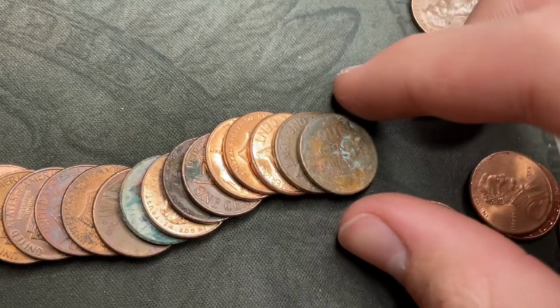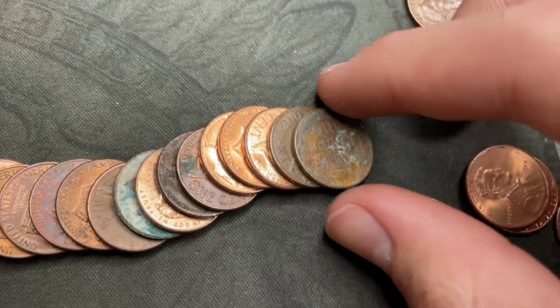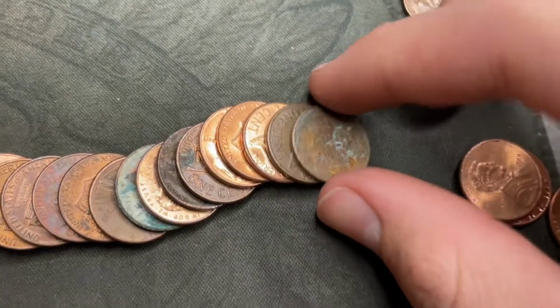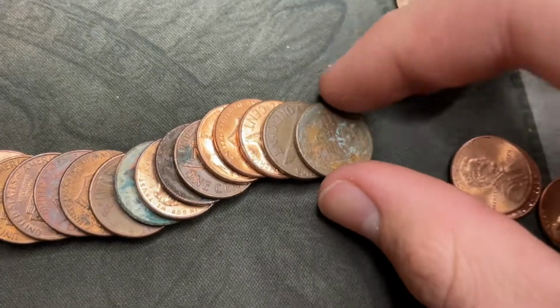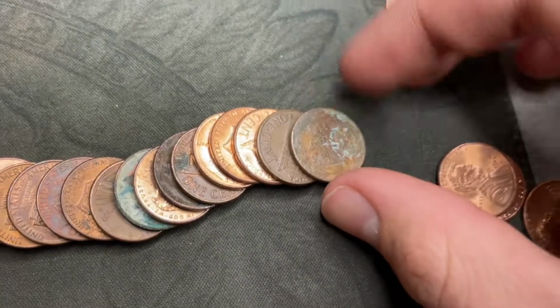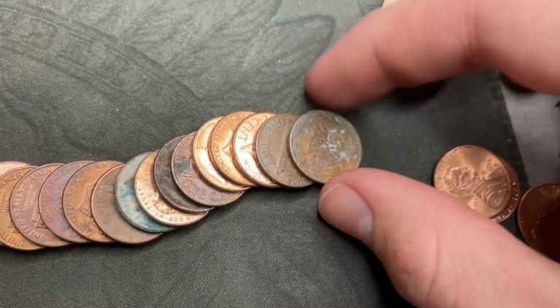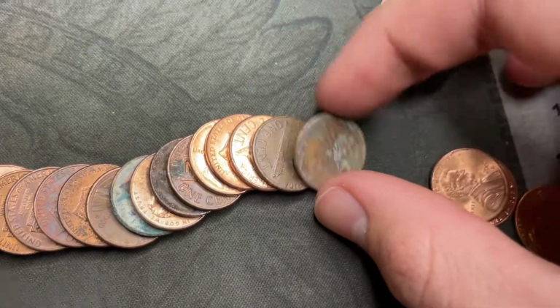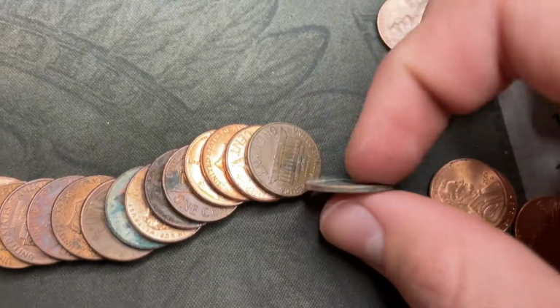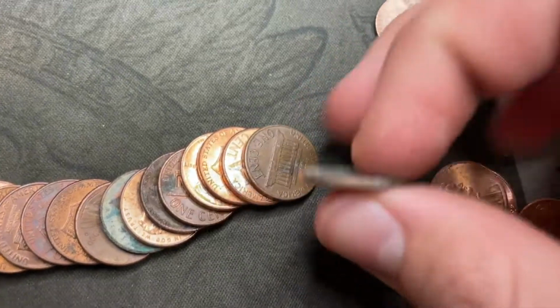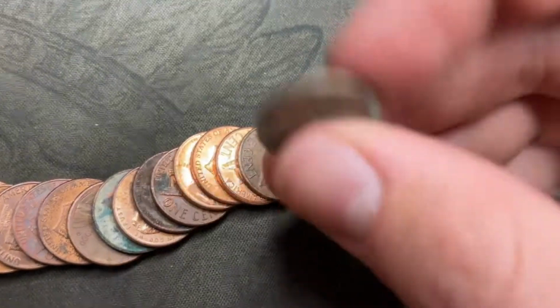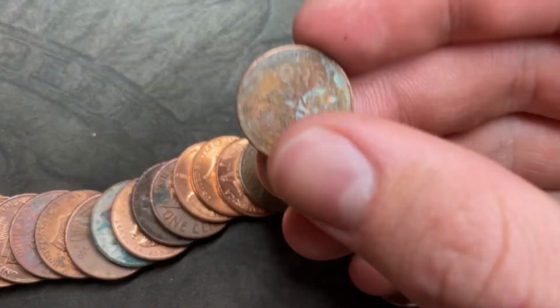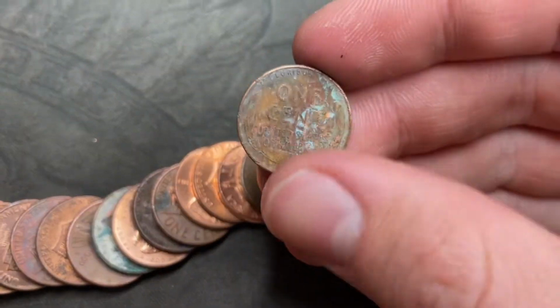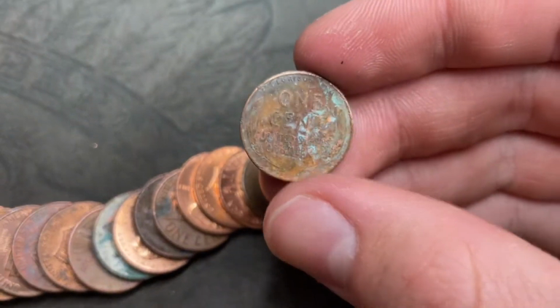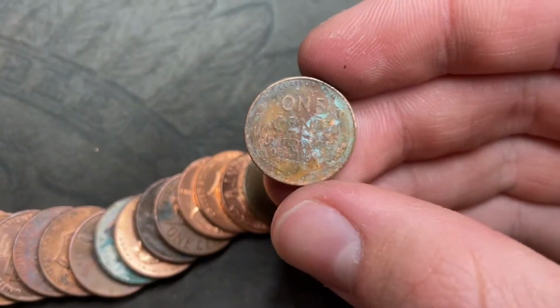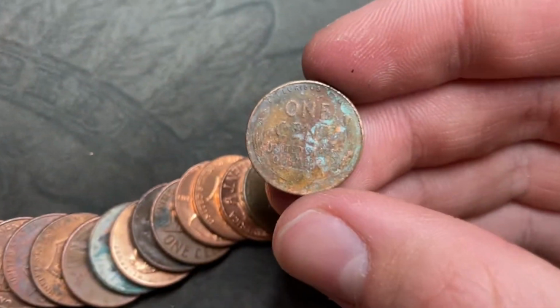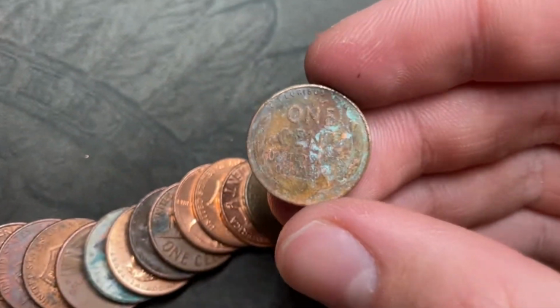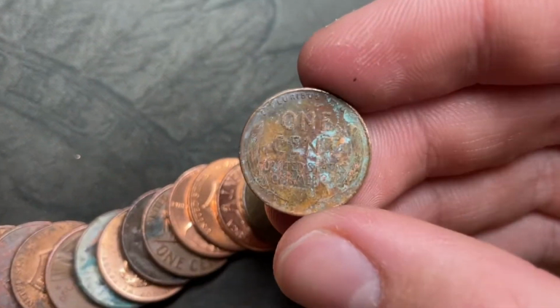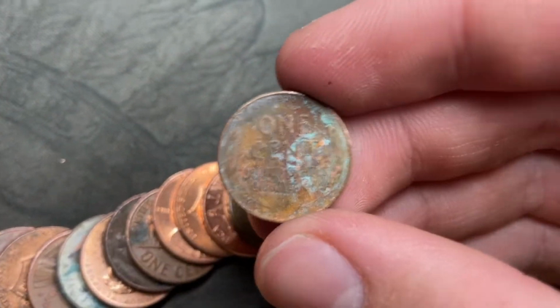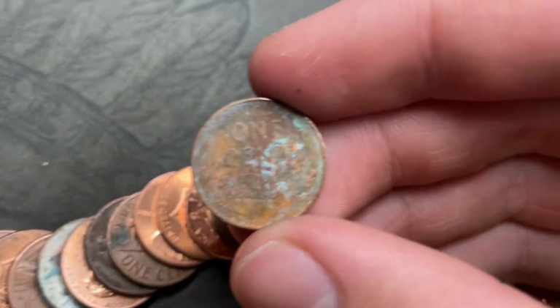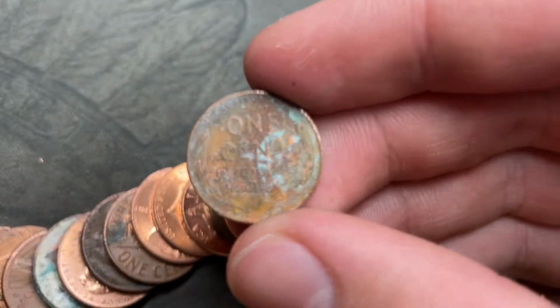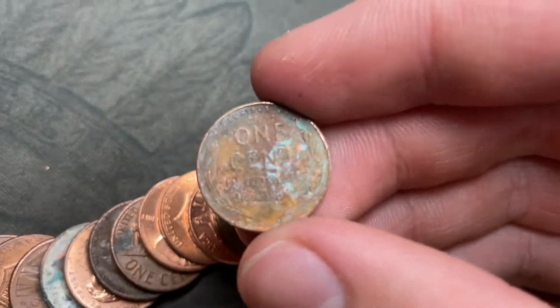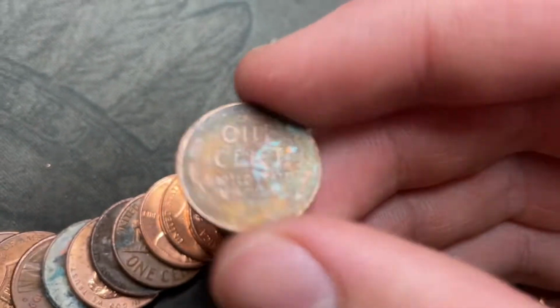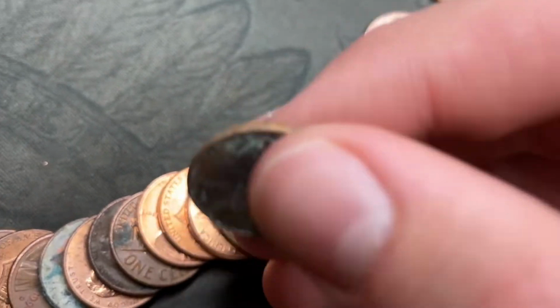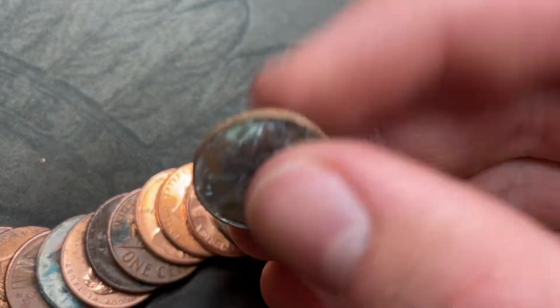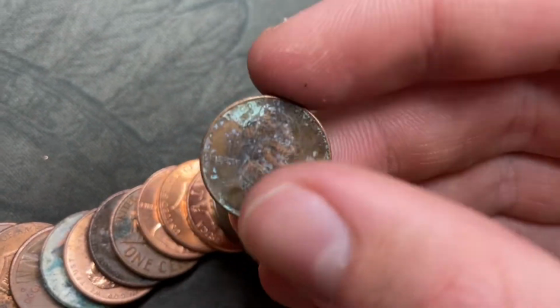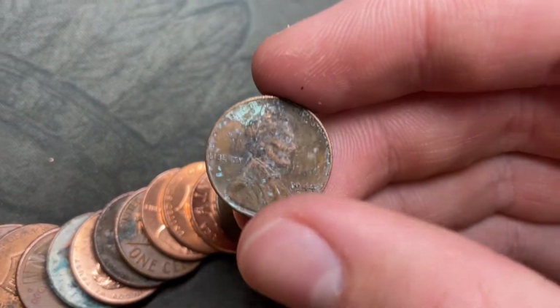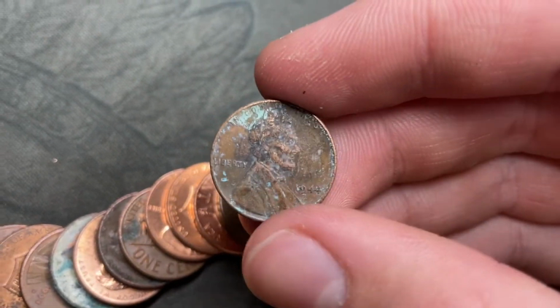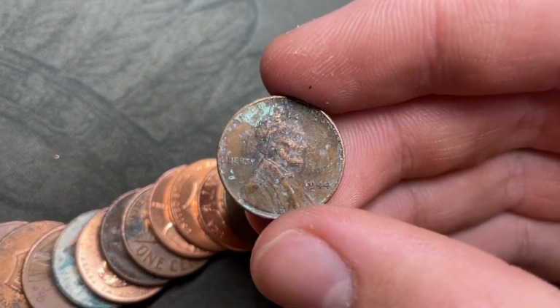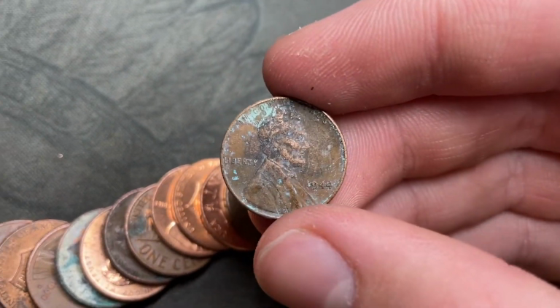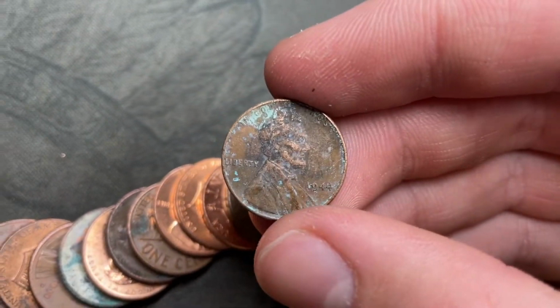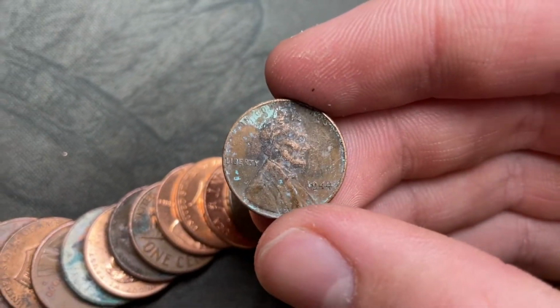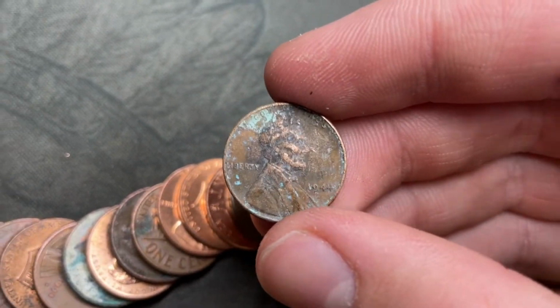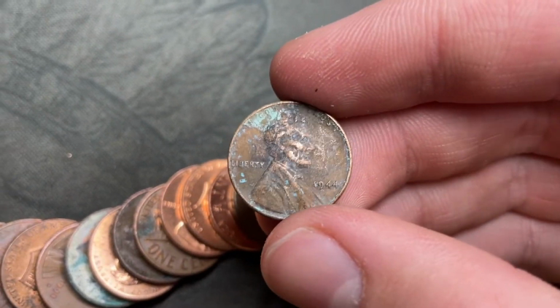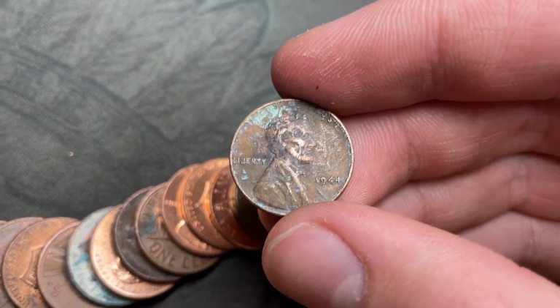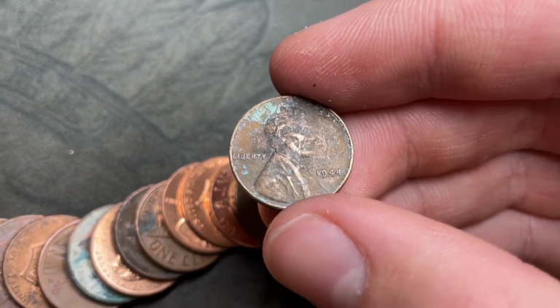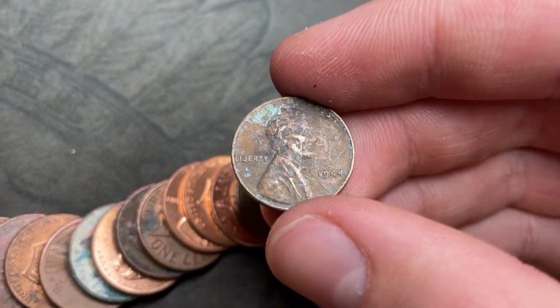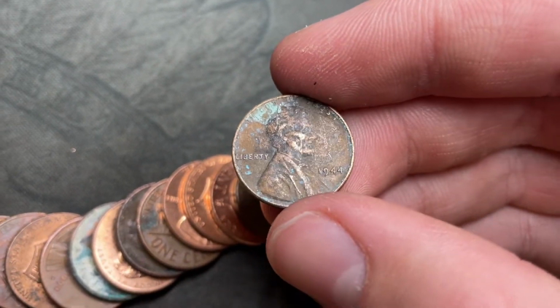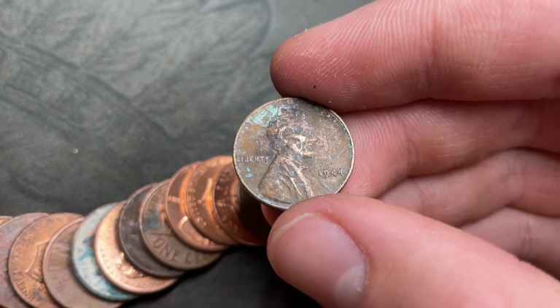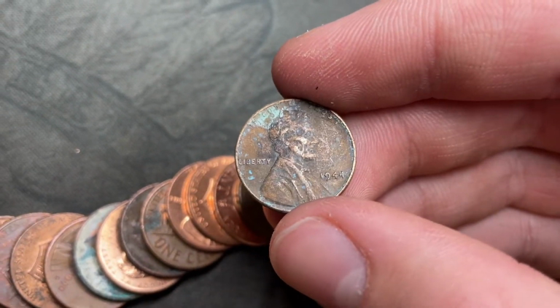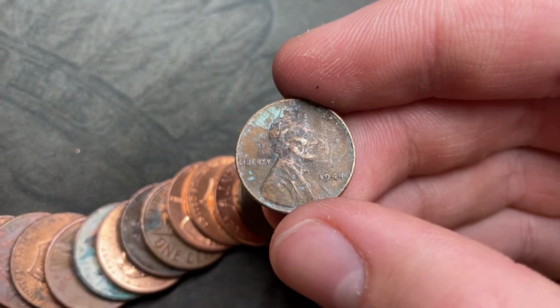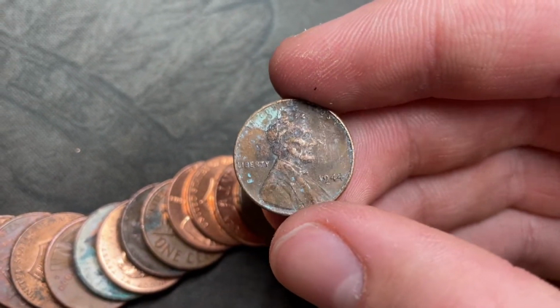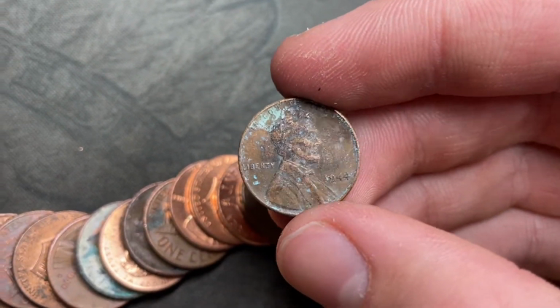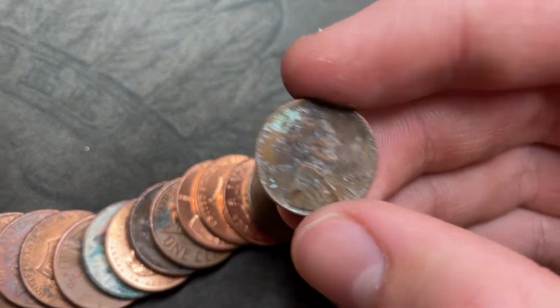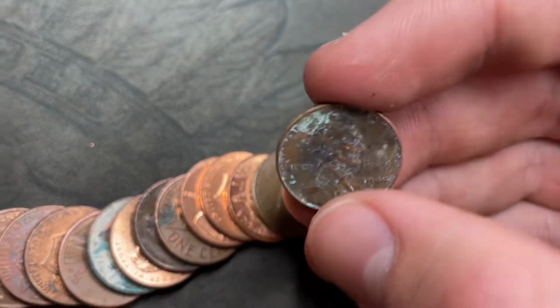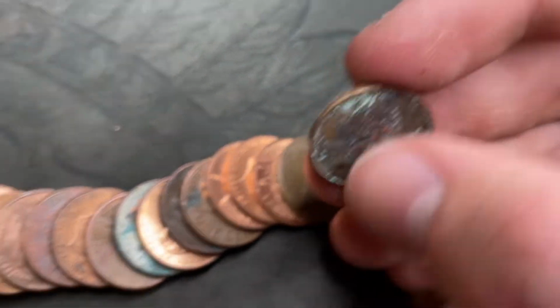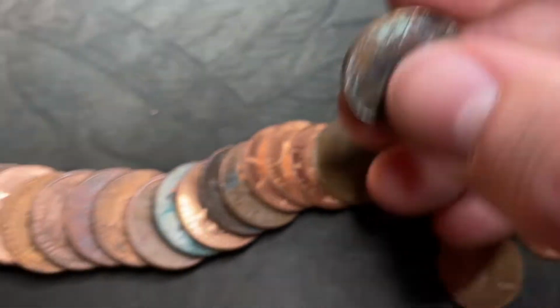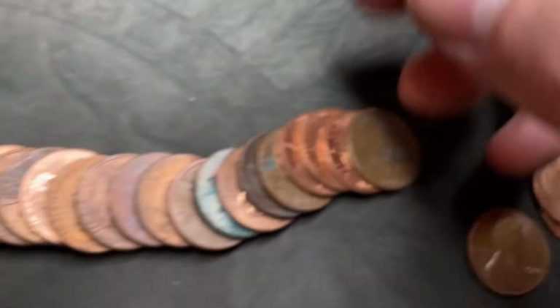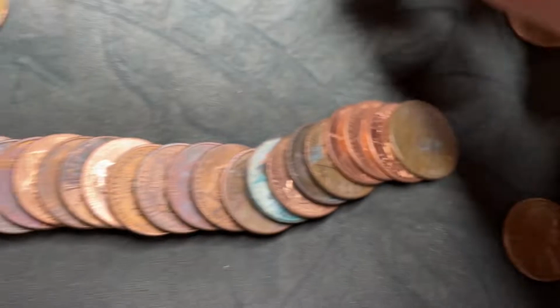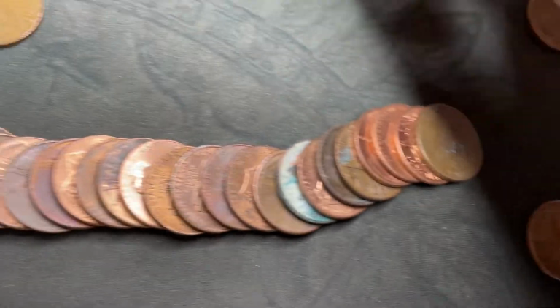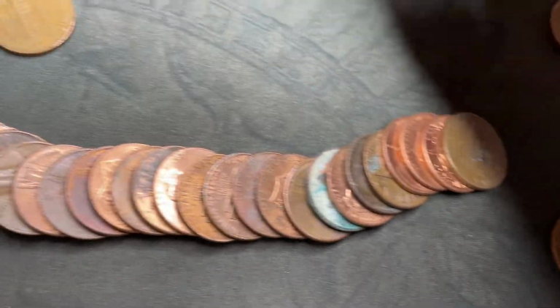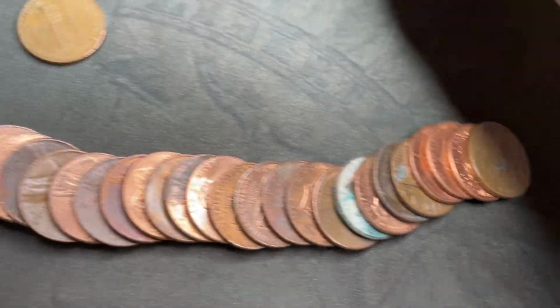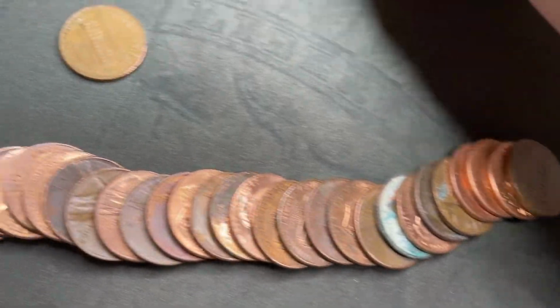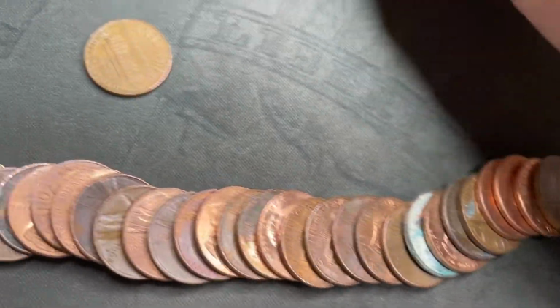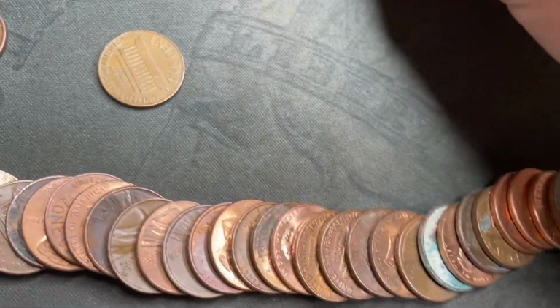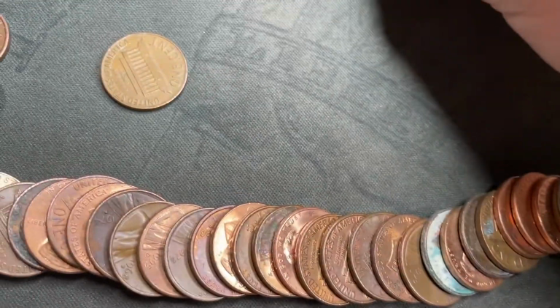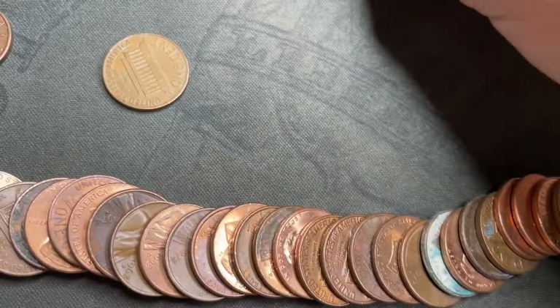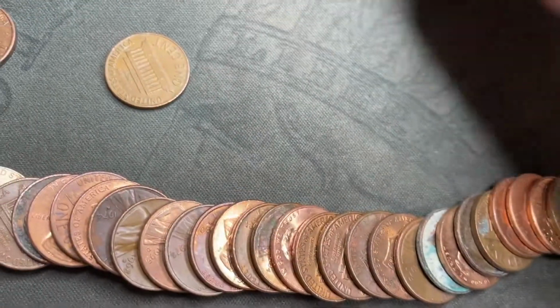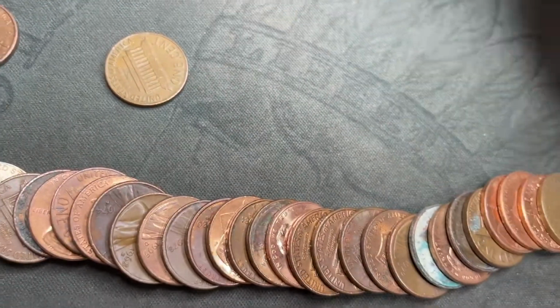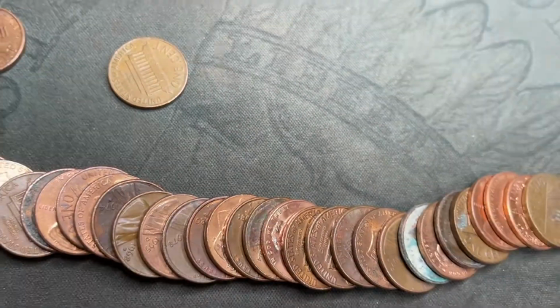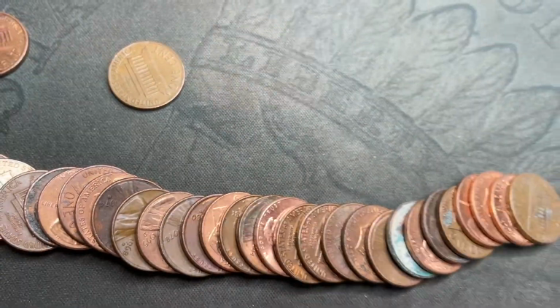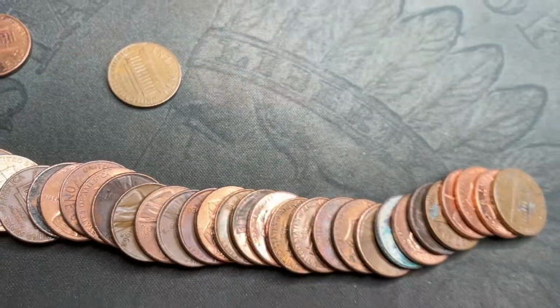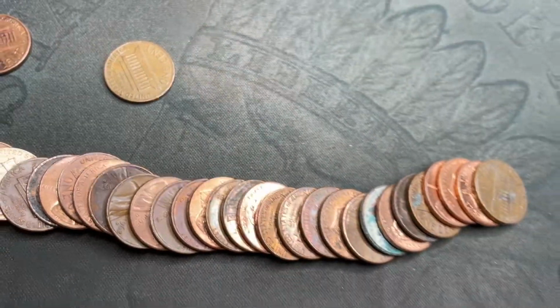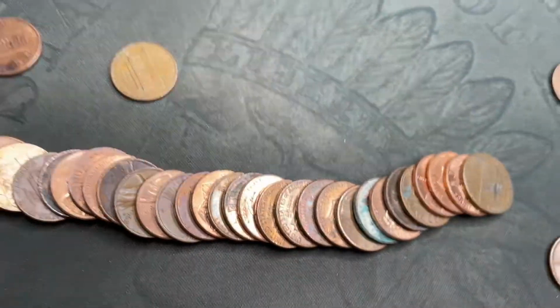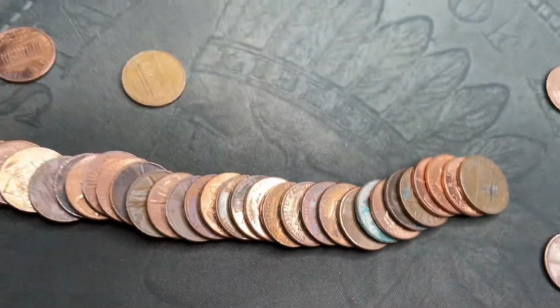Roll five: we're gonna have our first wheat cent. Pretty corroded but 1944 Philadelphia — first wheat cent of the box.